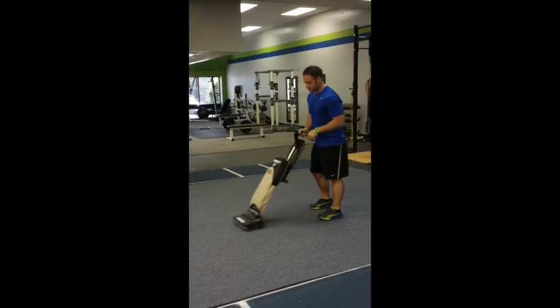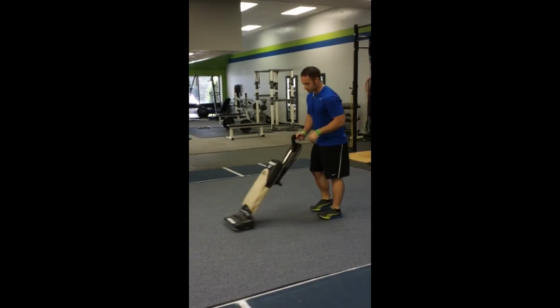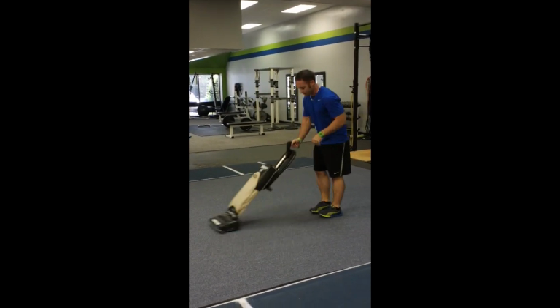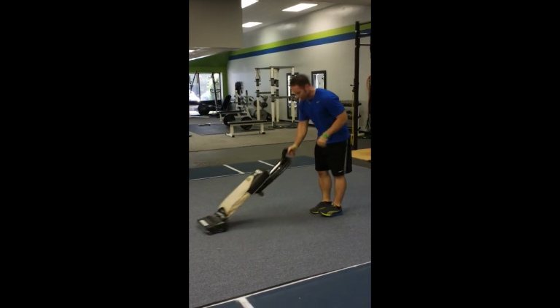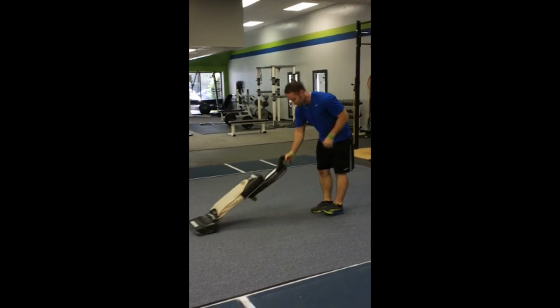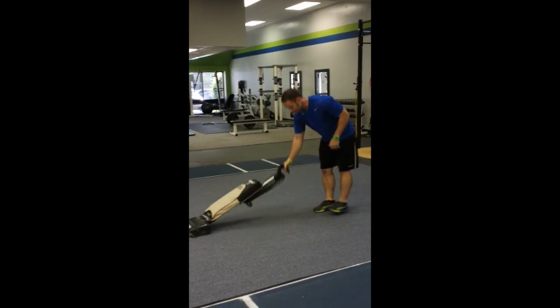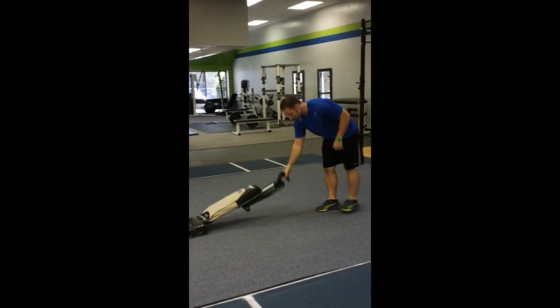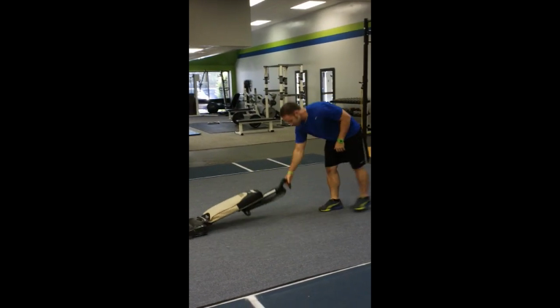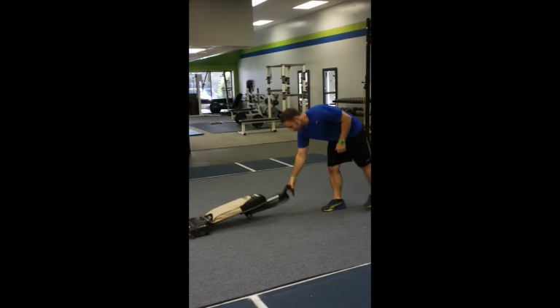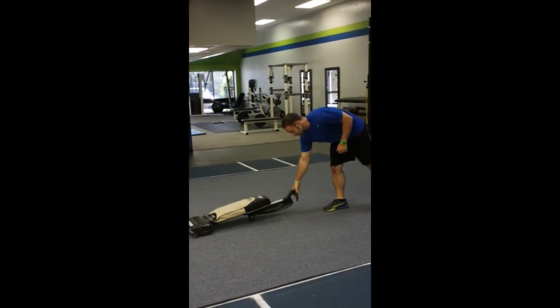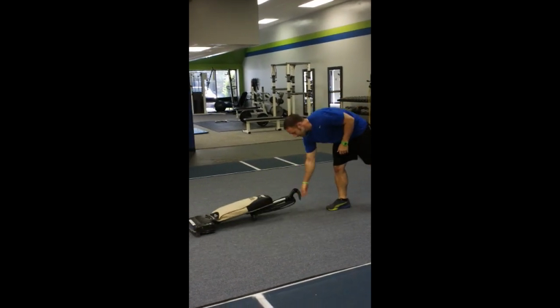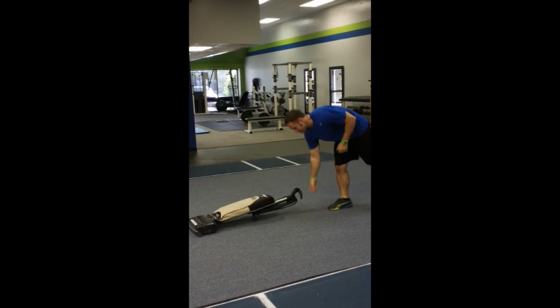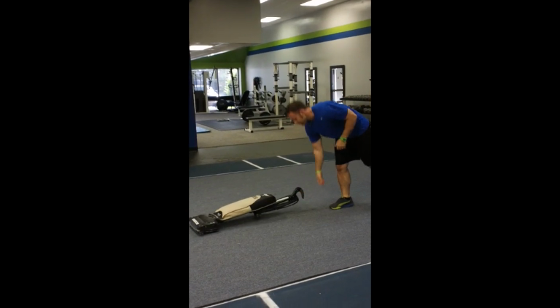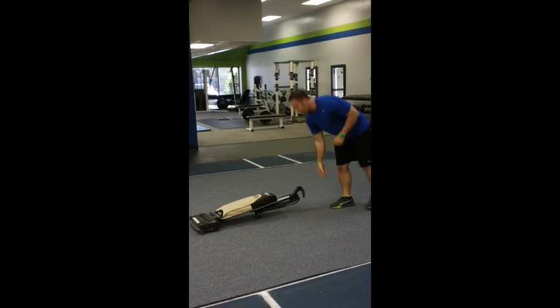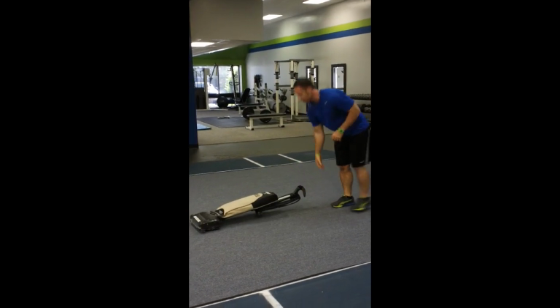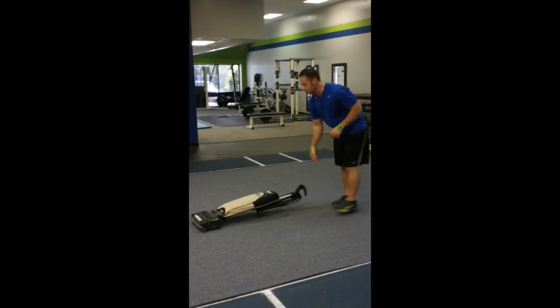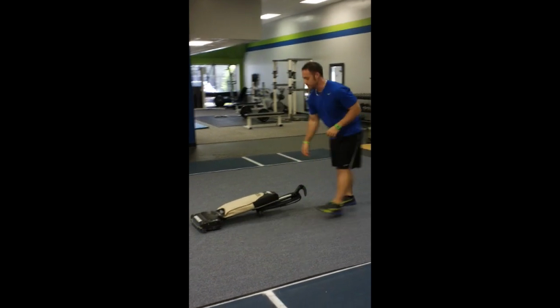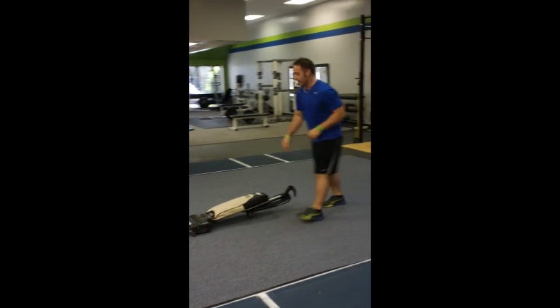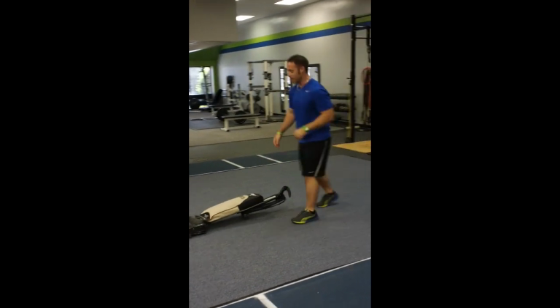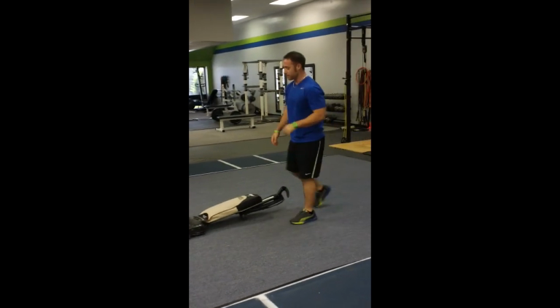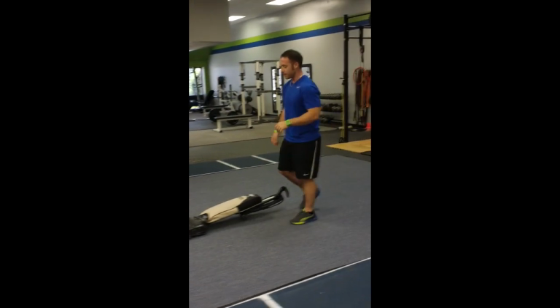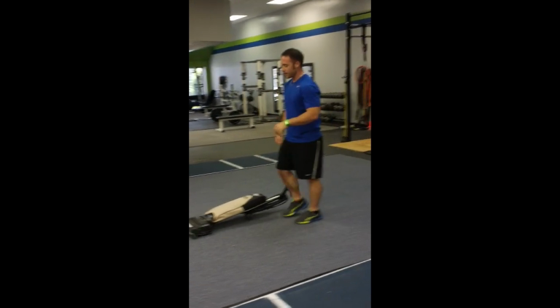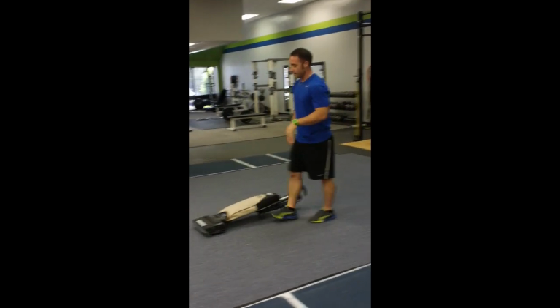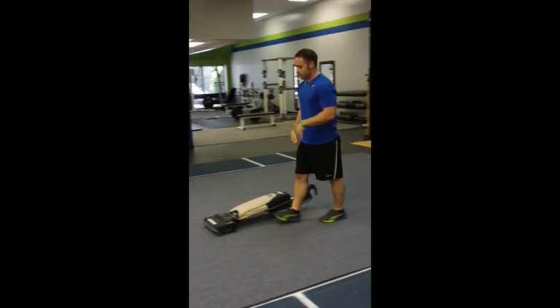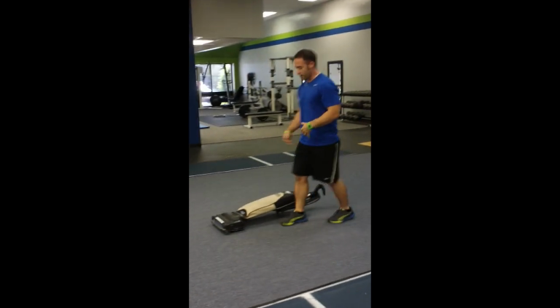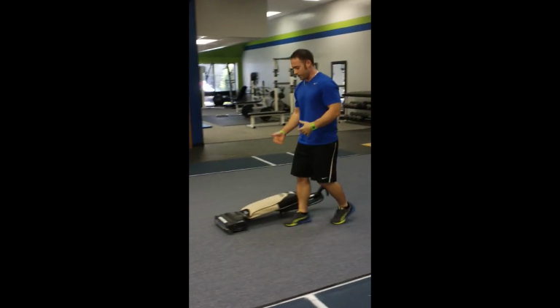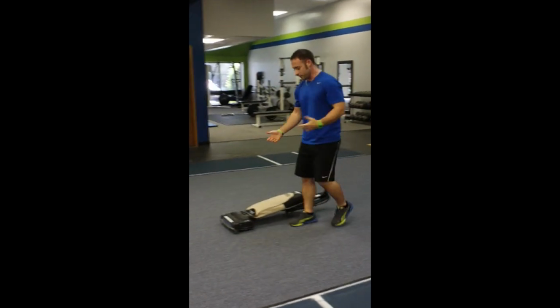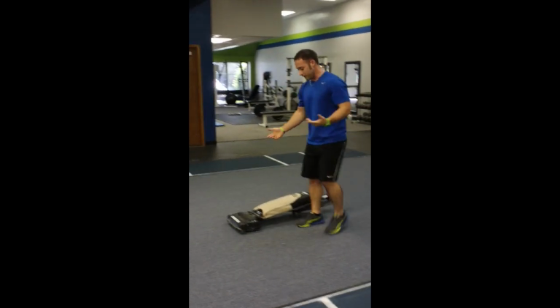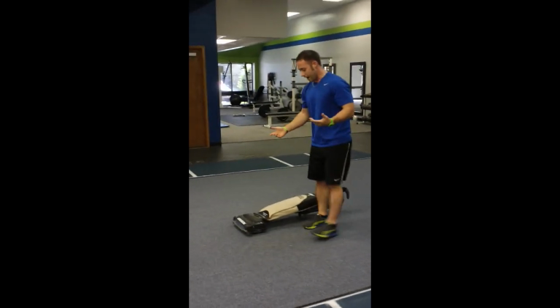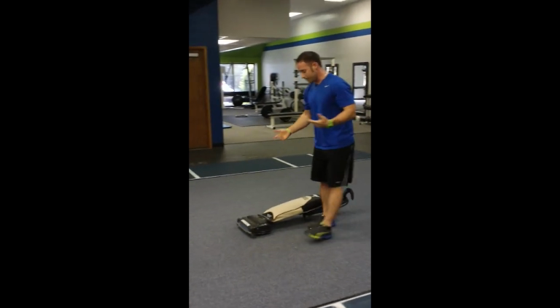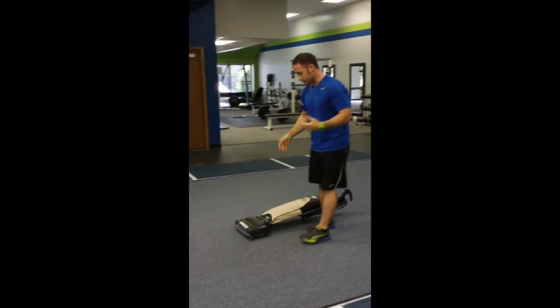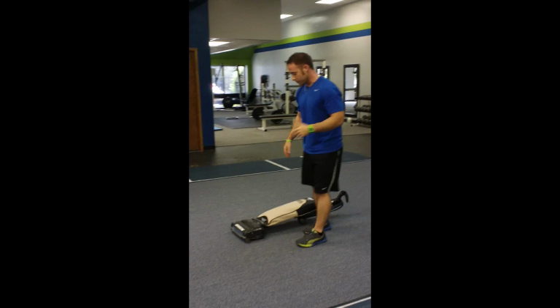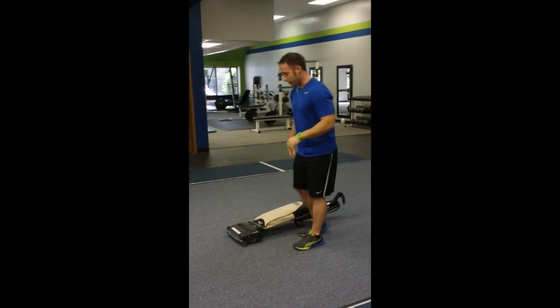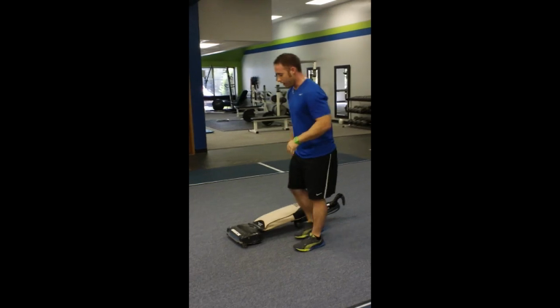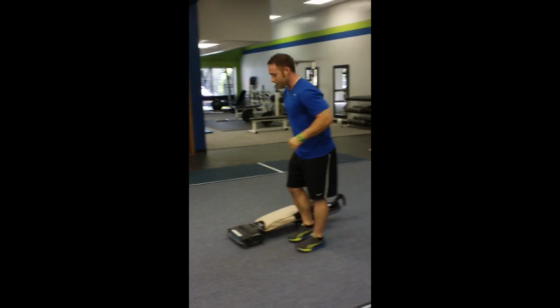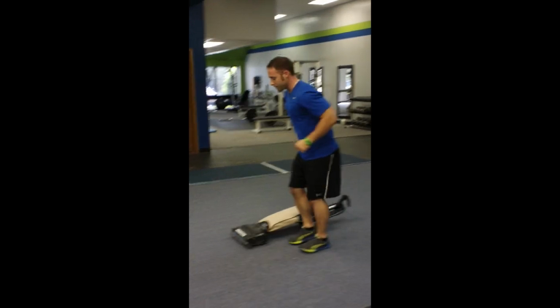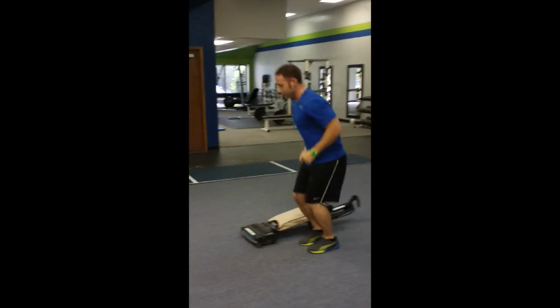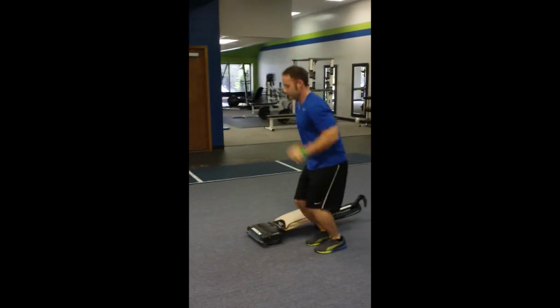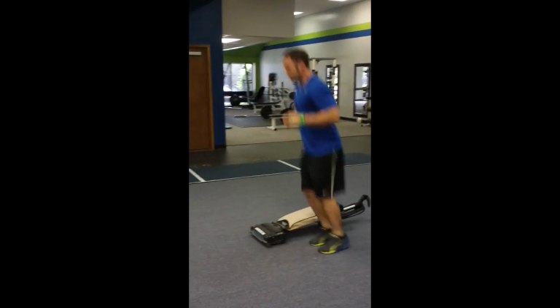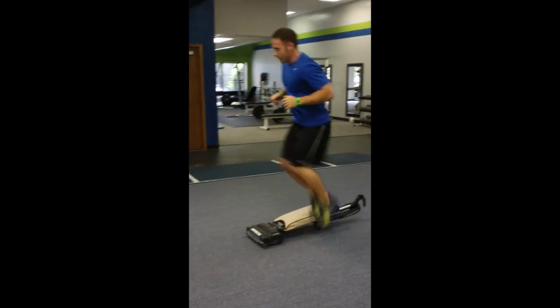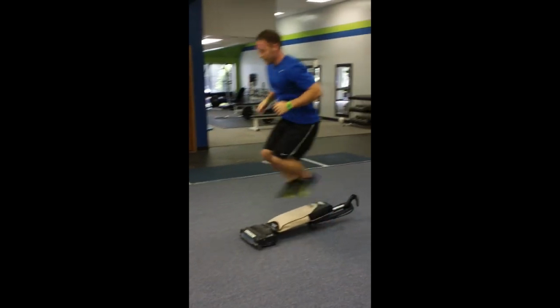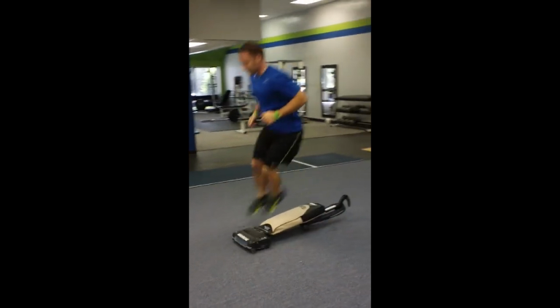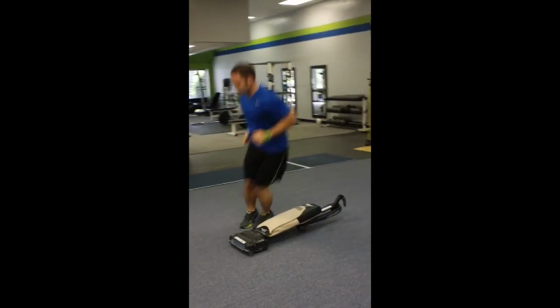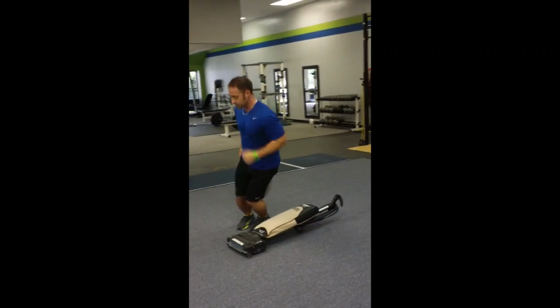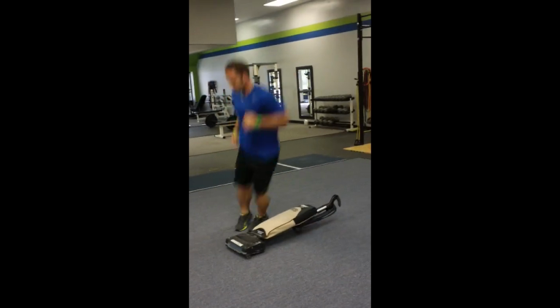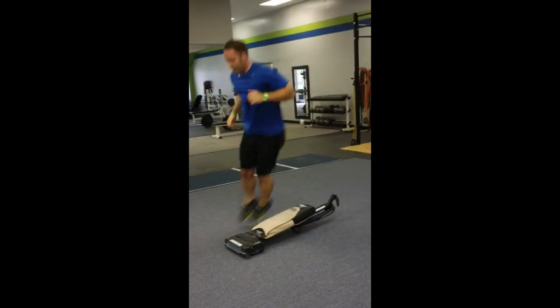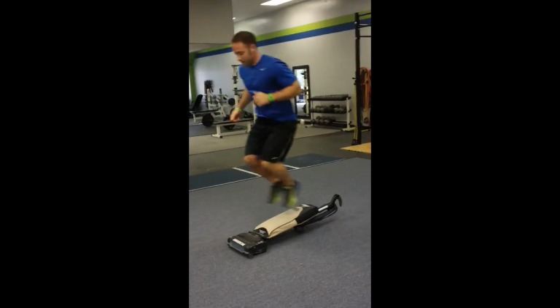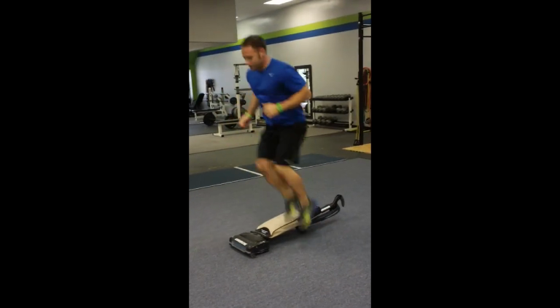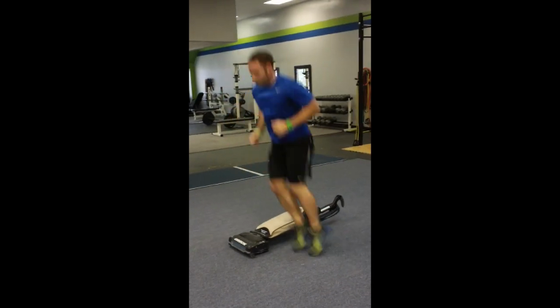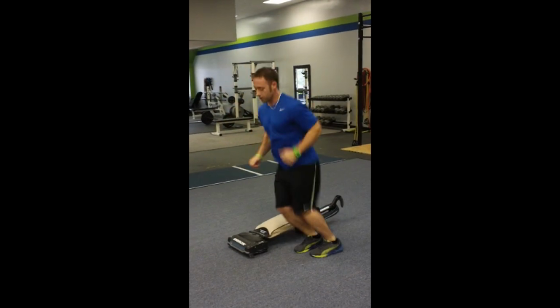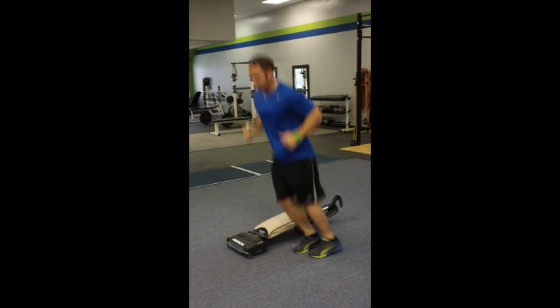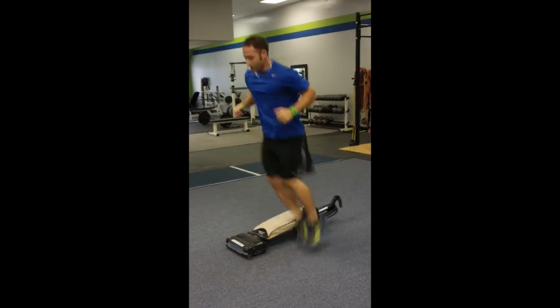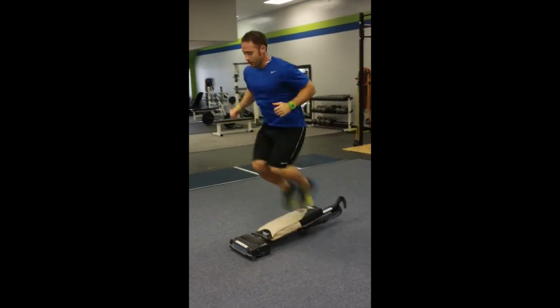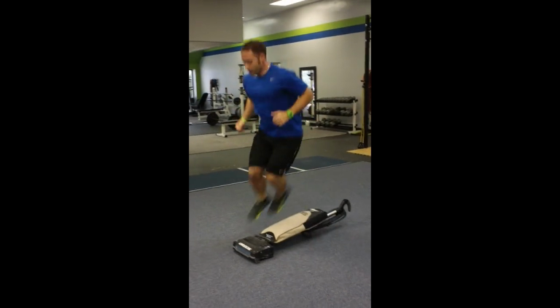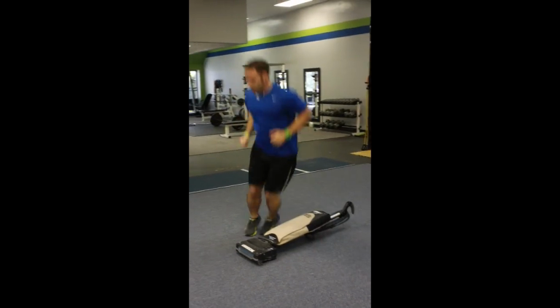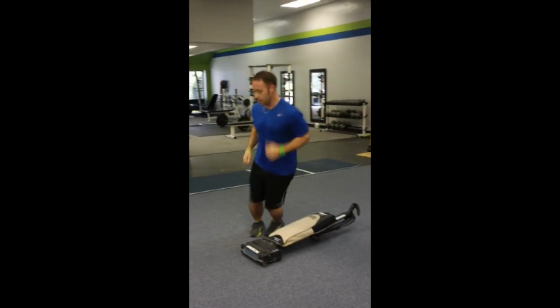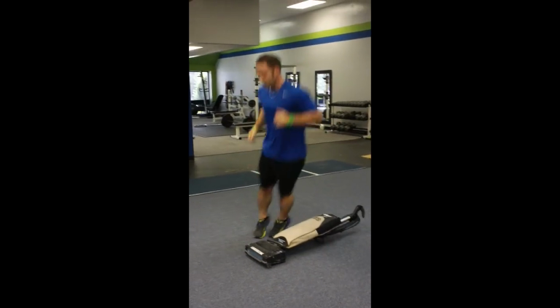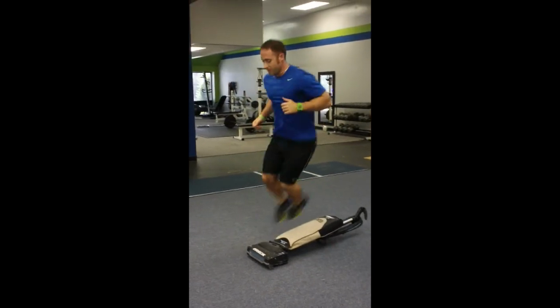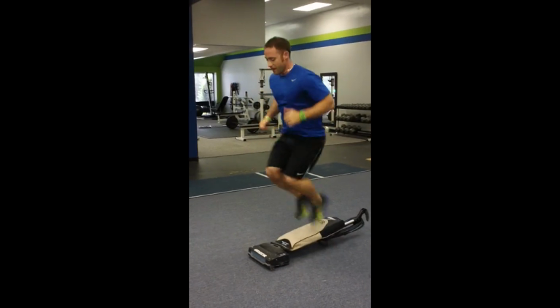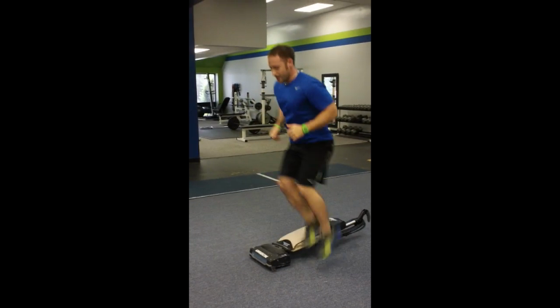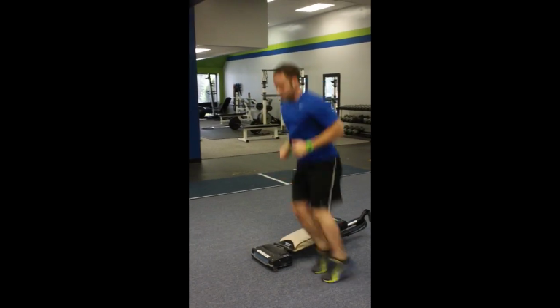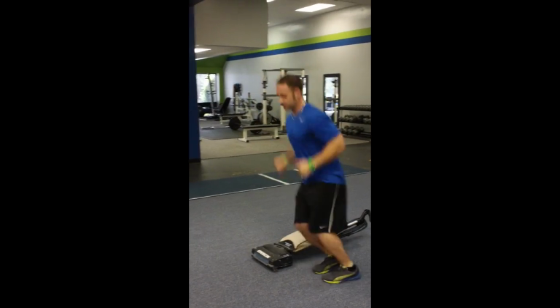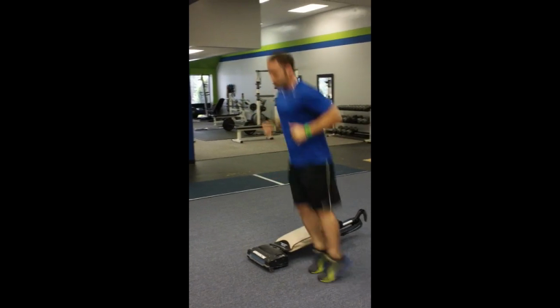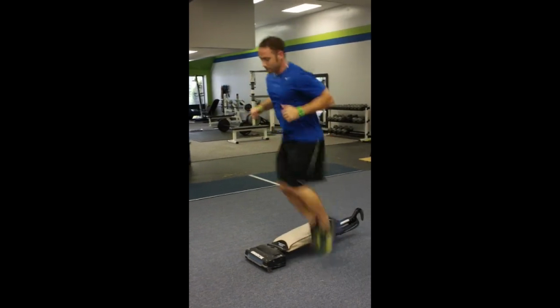Then you're going to lay the vacuum down — preferably have it off — and jump back and forth over the vacuum cleaner.